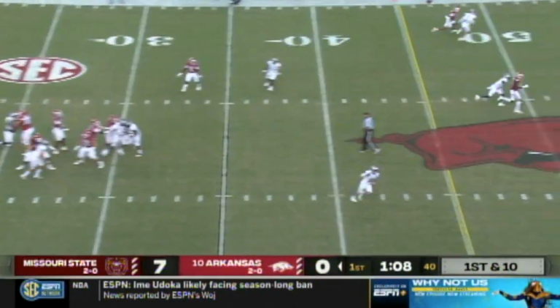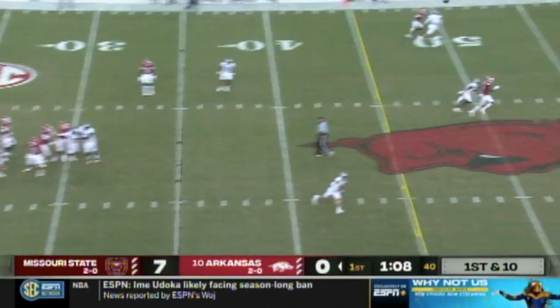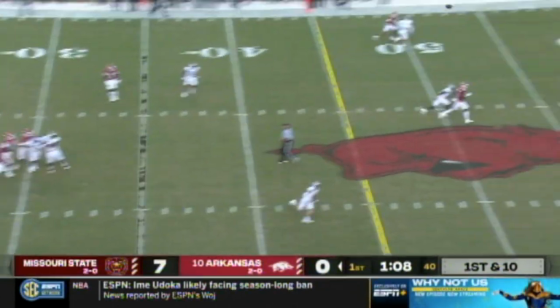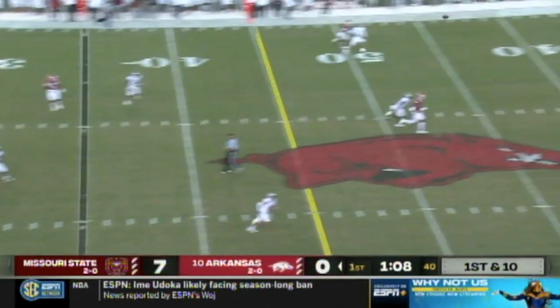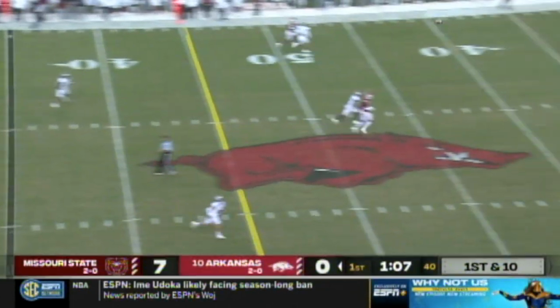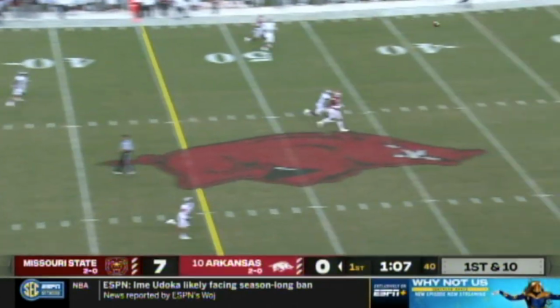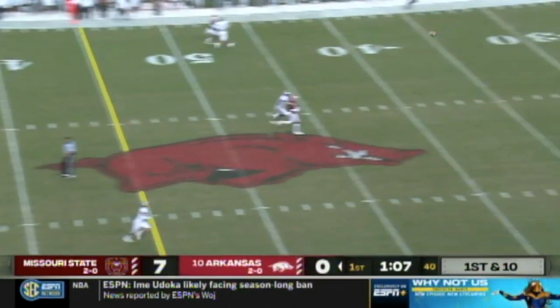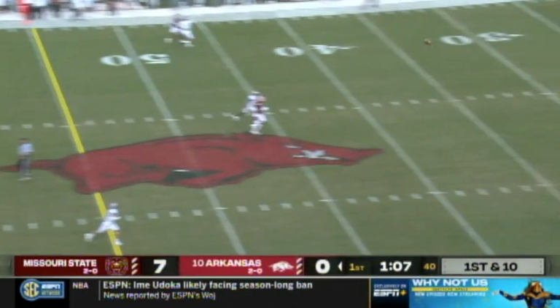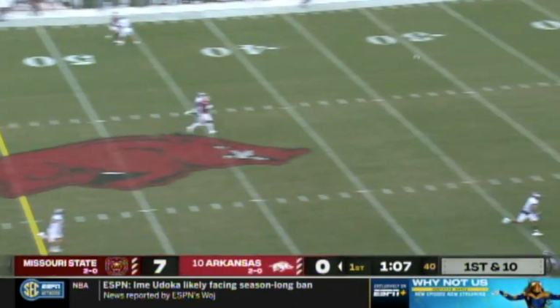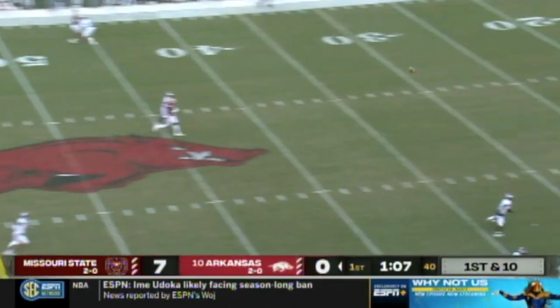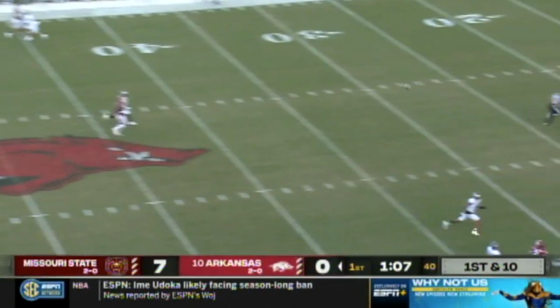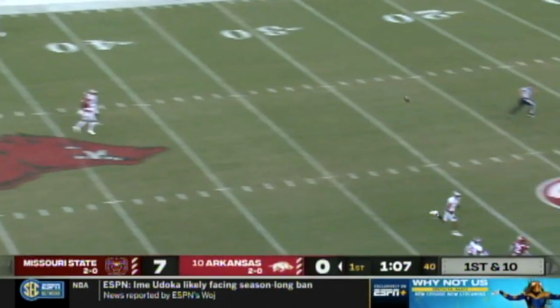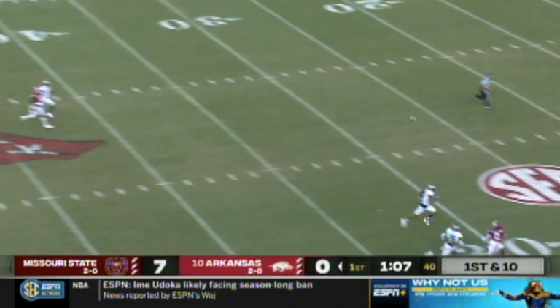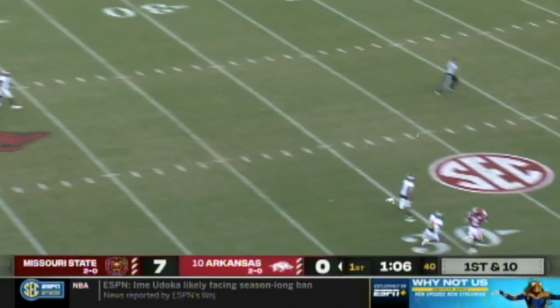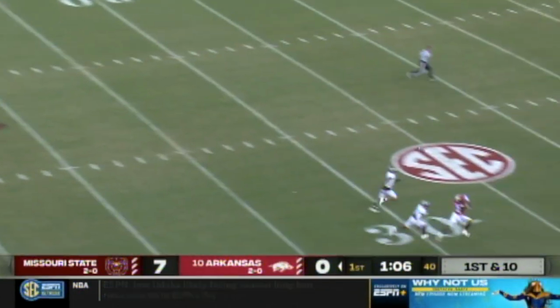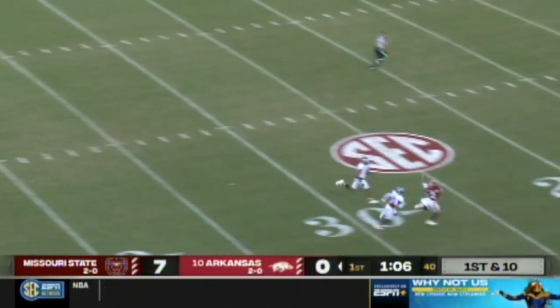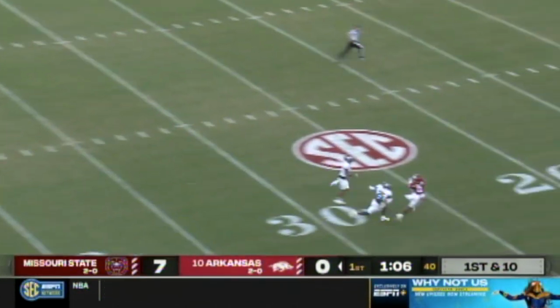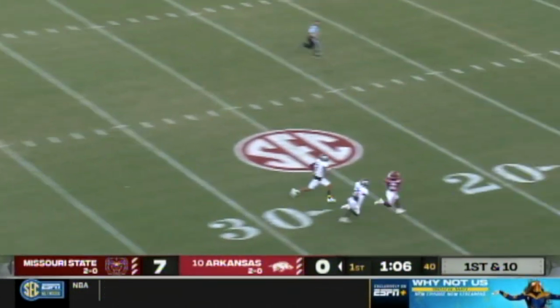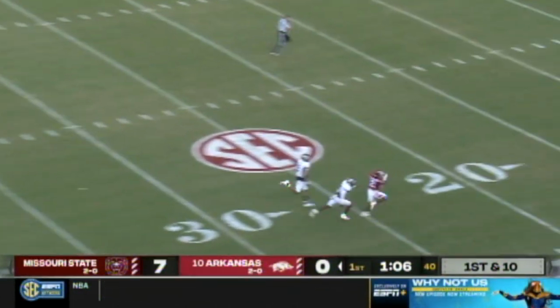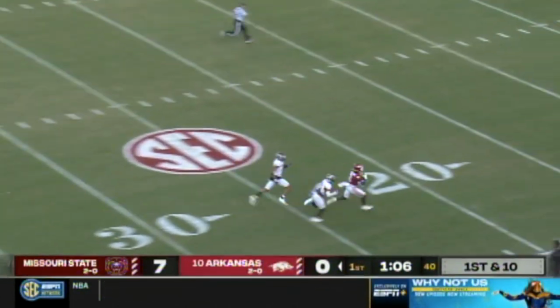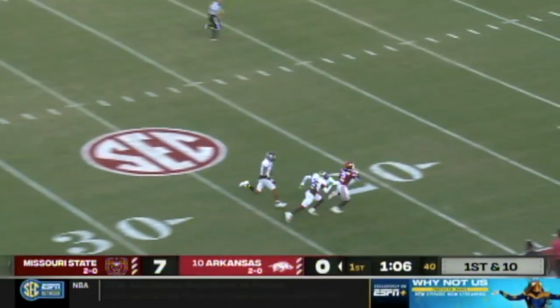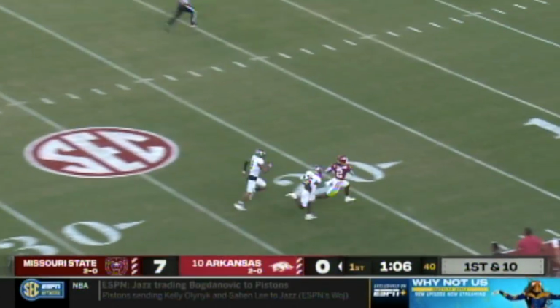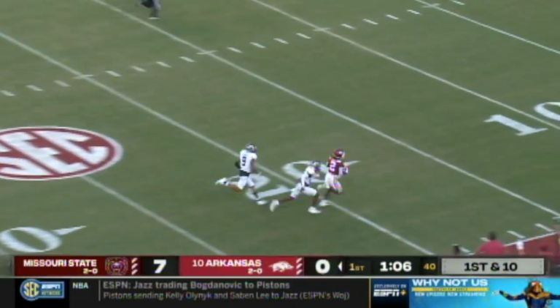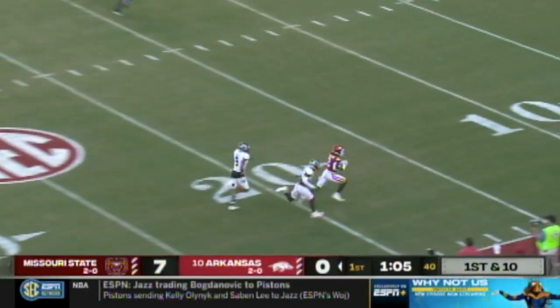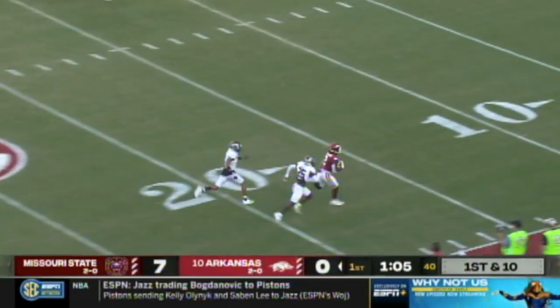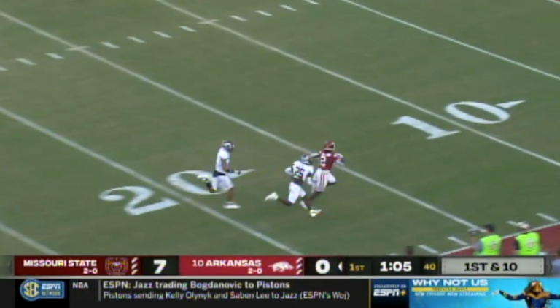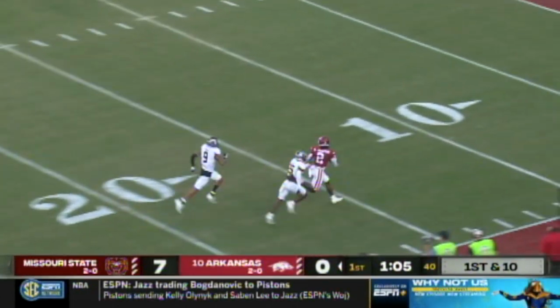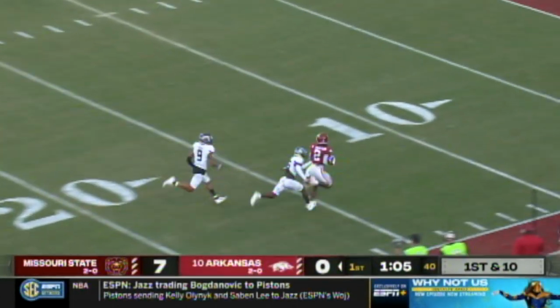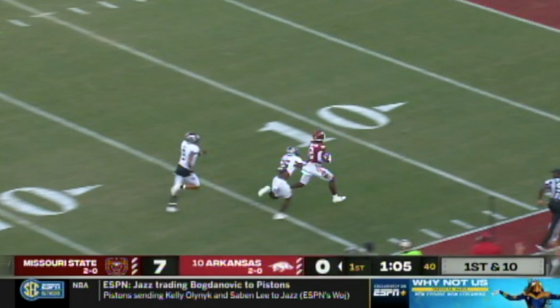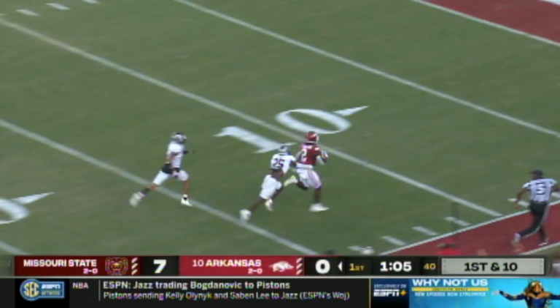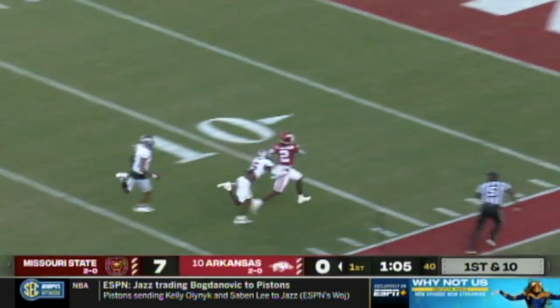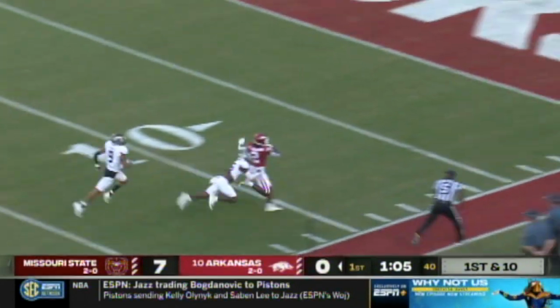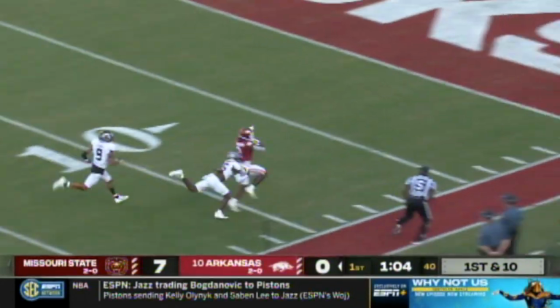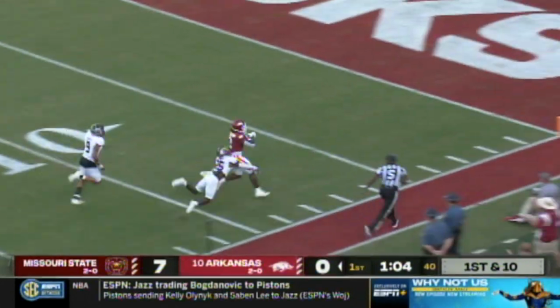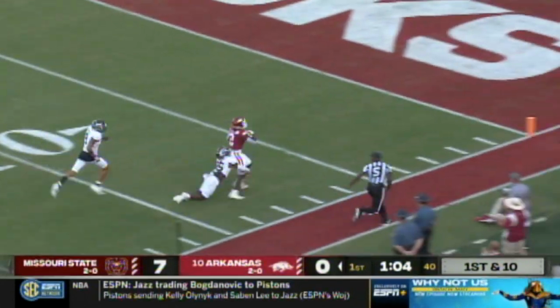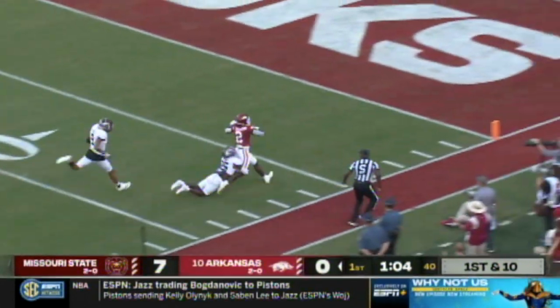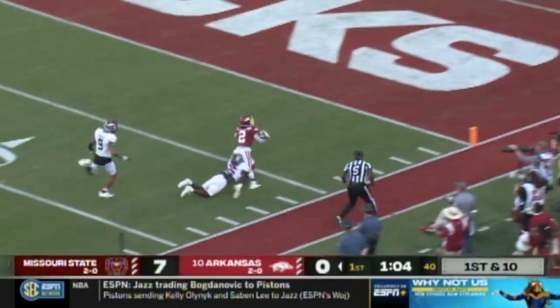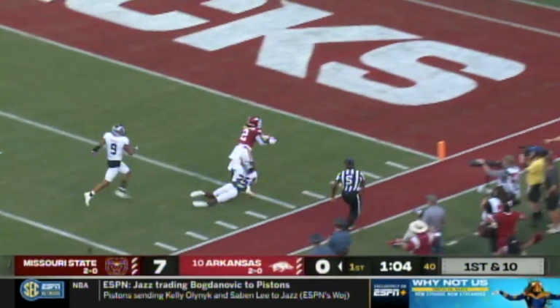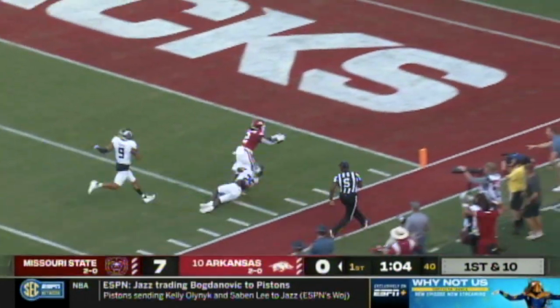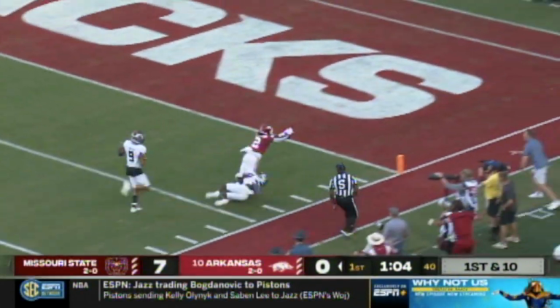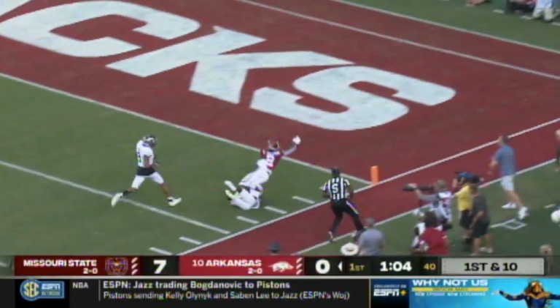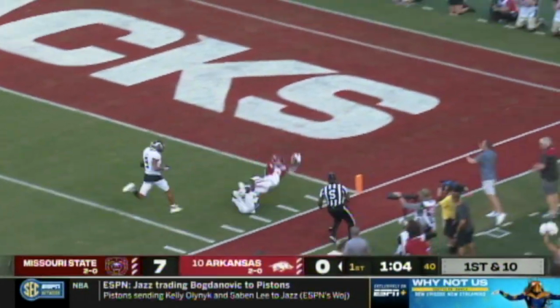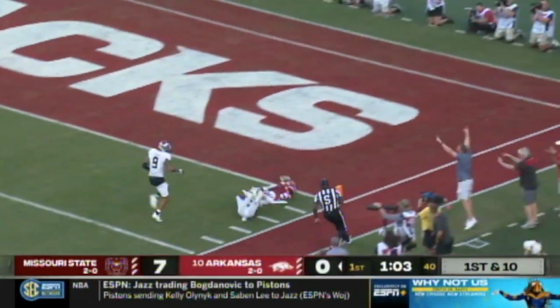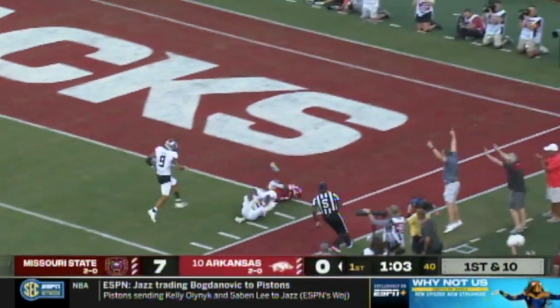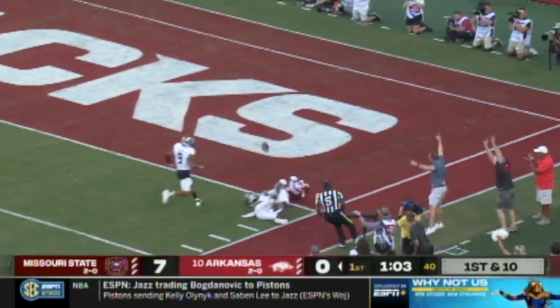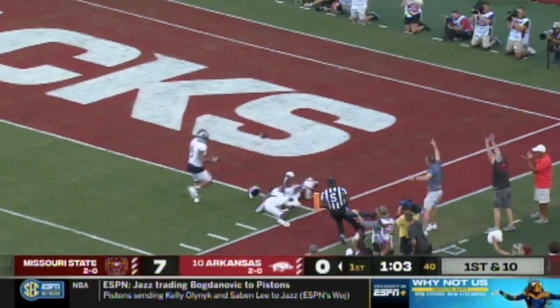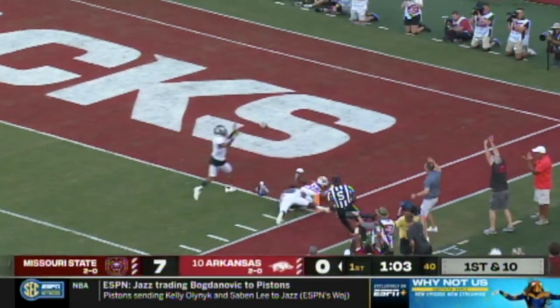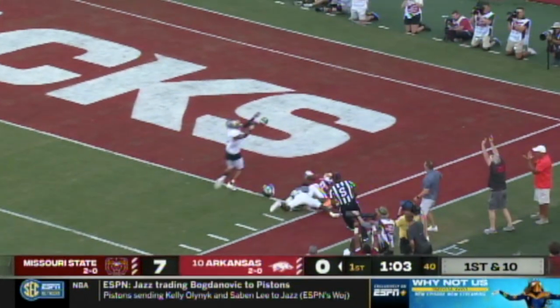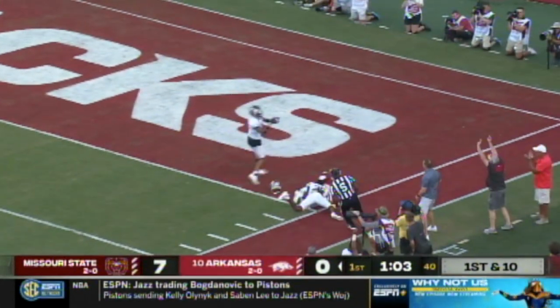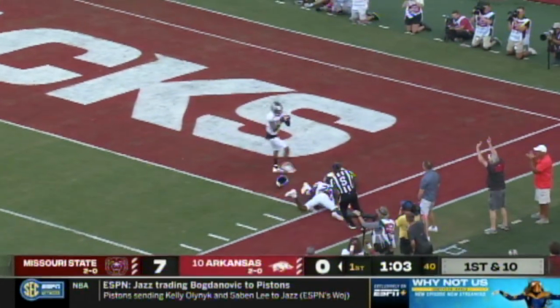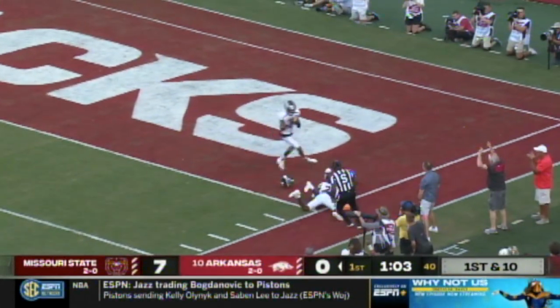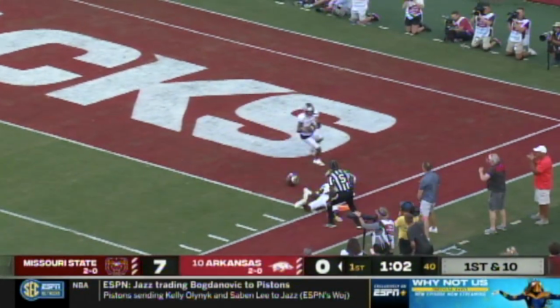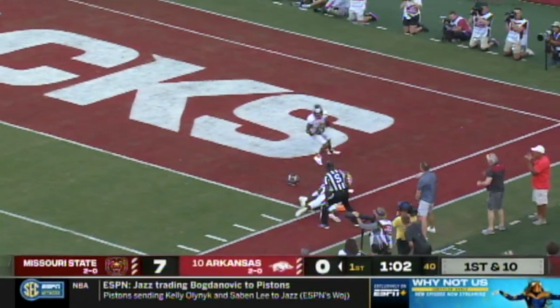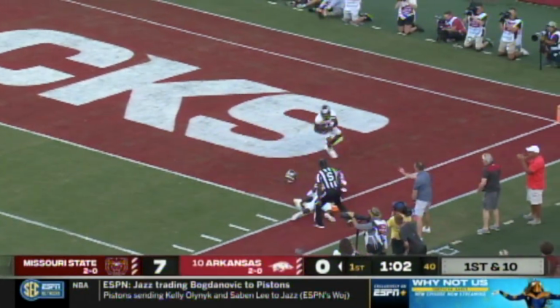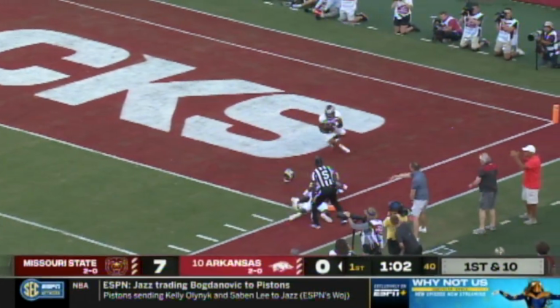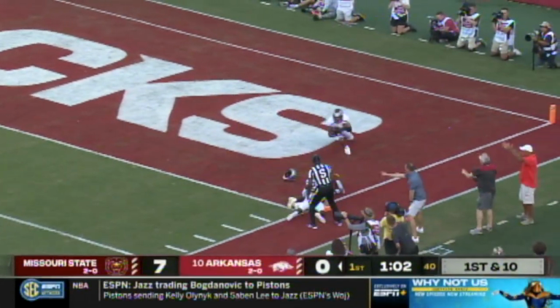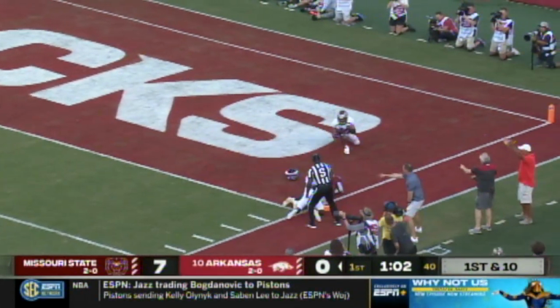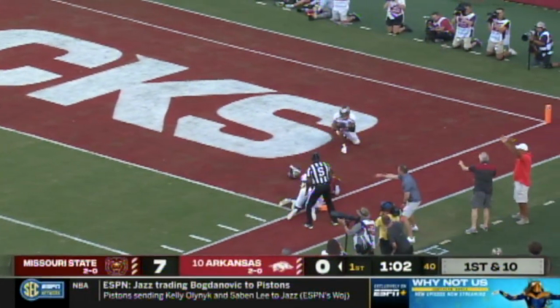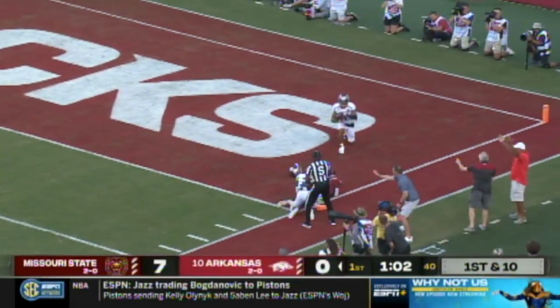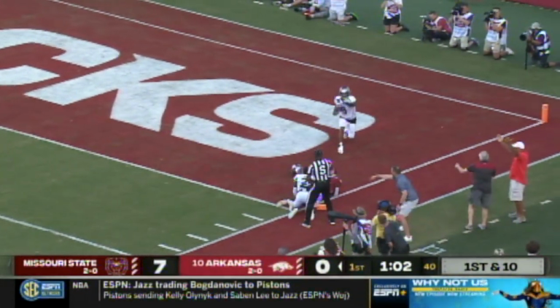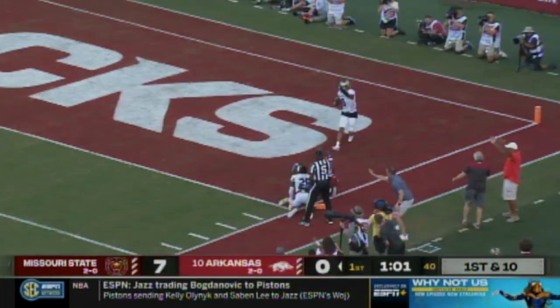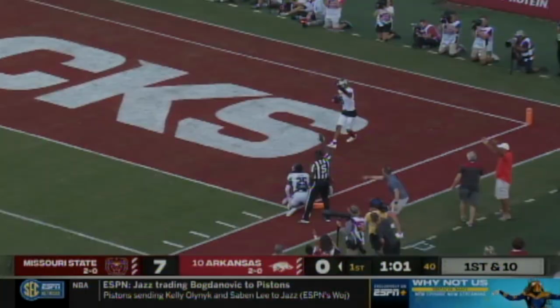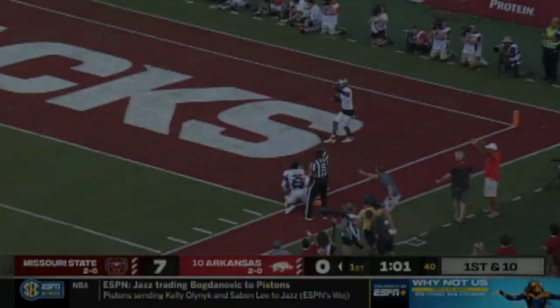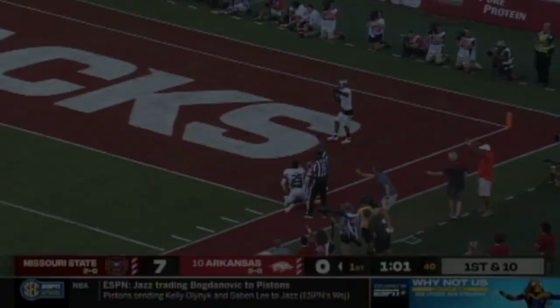Jefferson taking a shot deep on first and ten — Arkansas looking for the immediate answer!